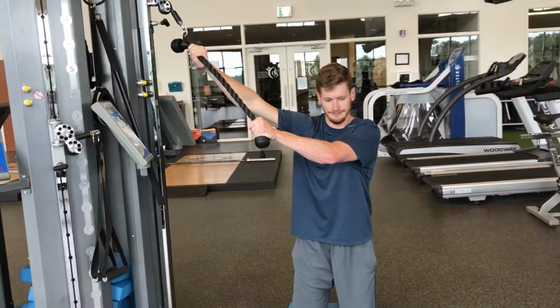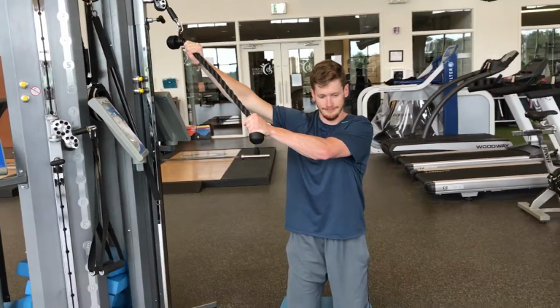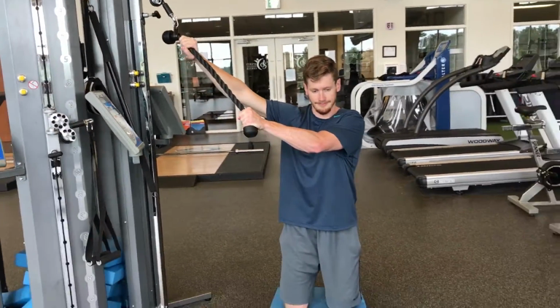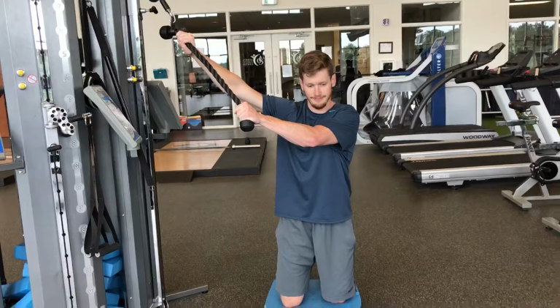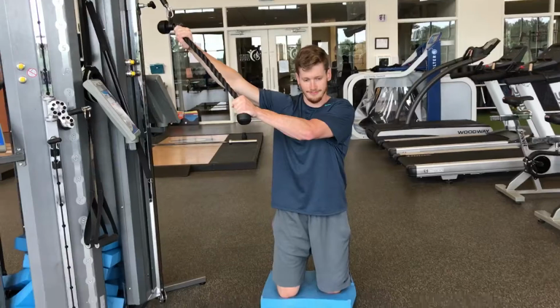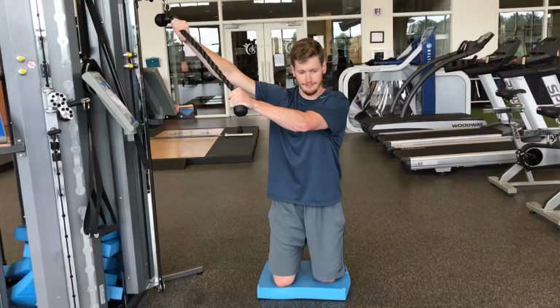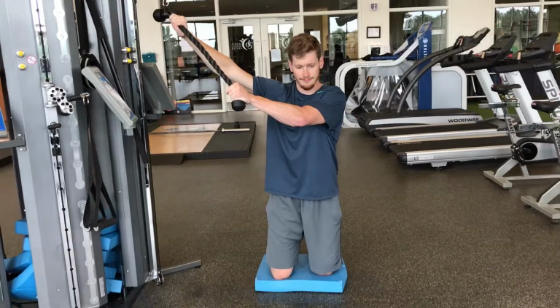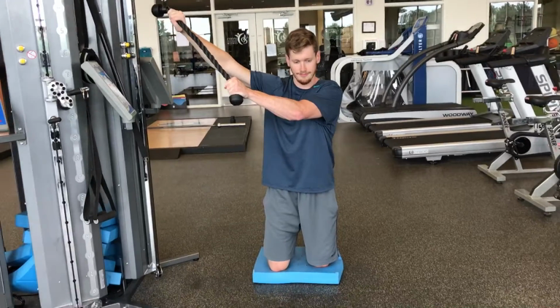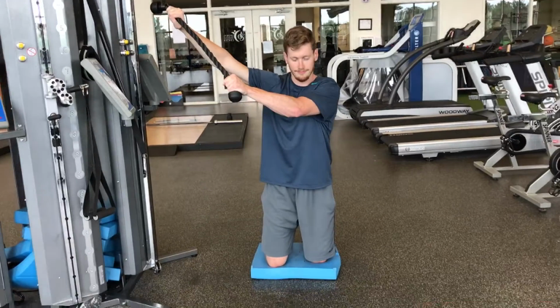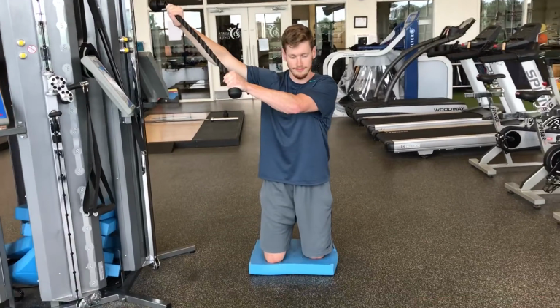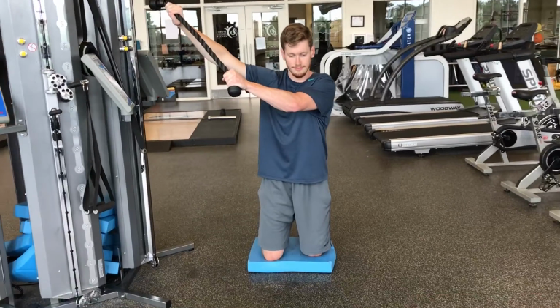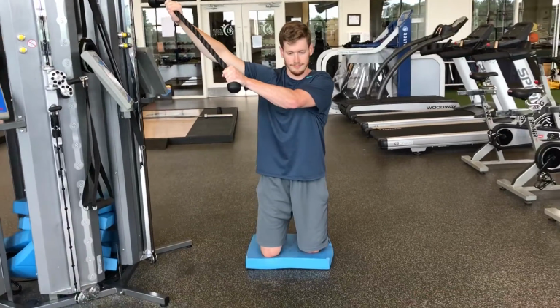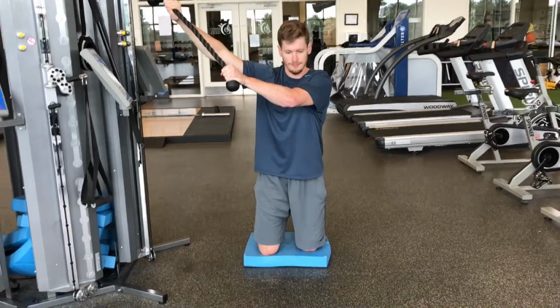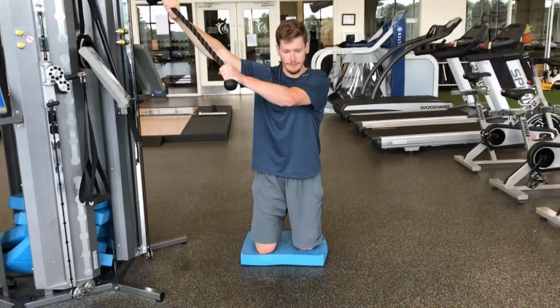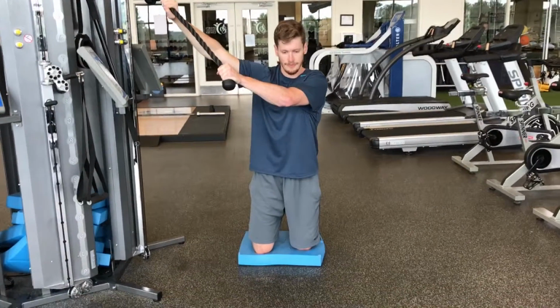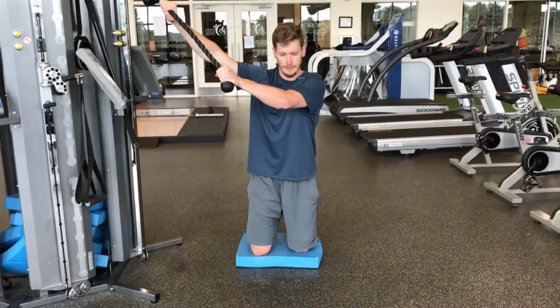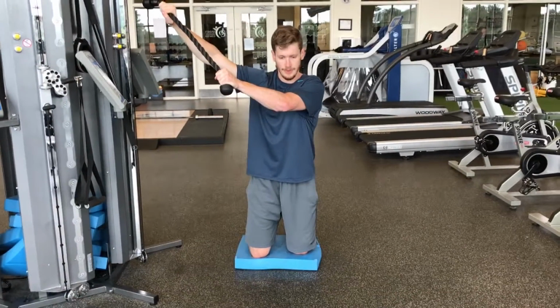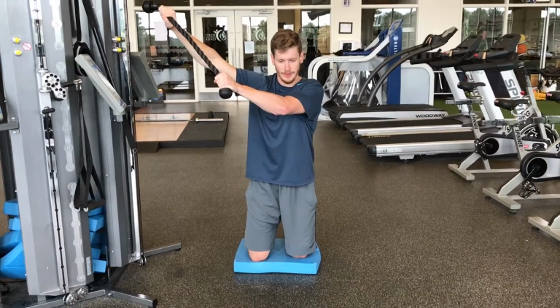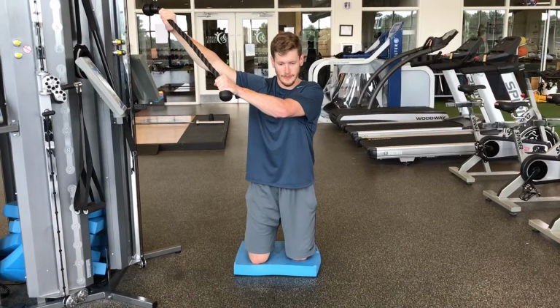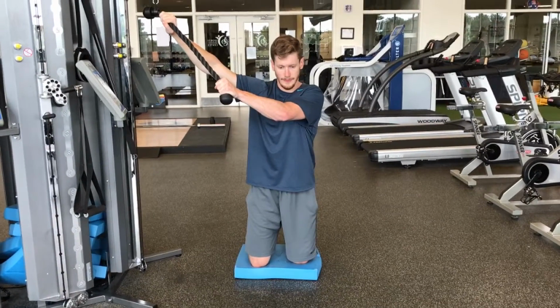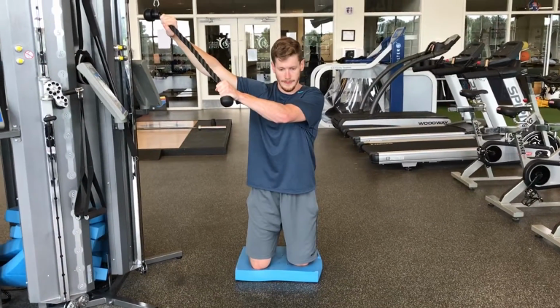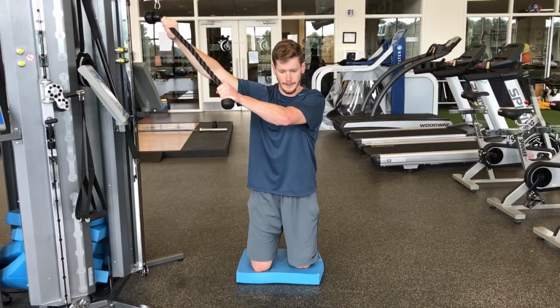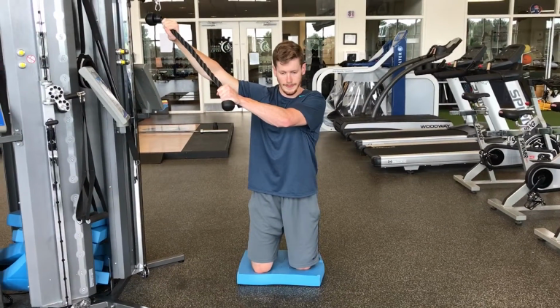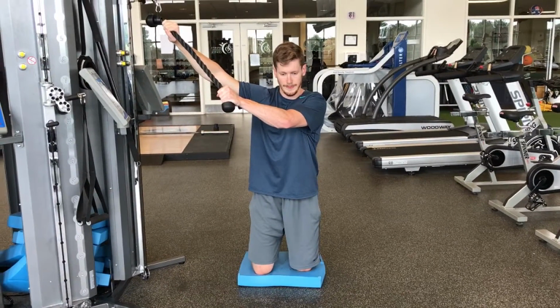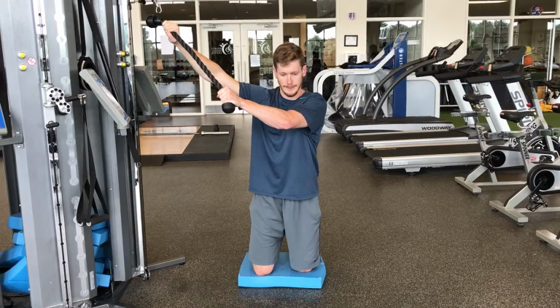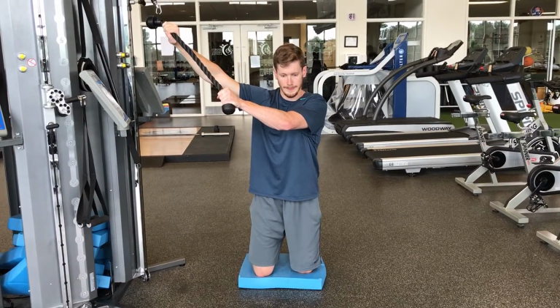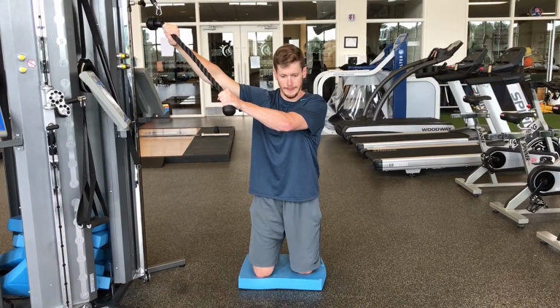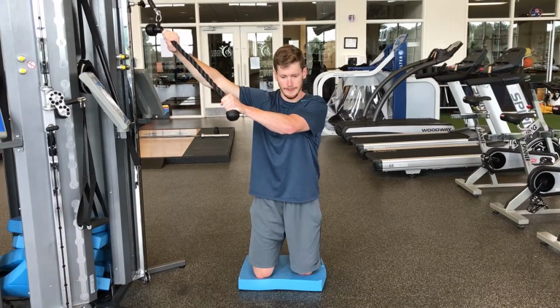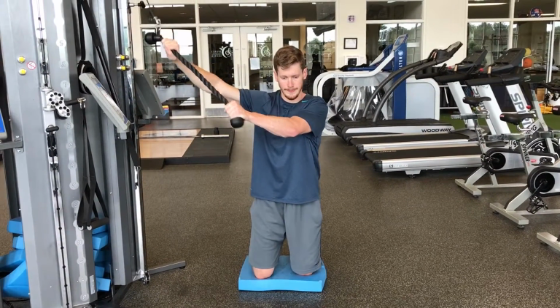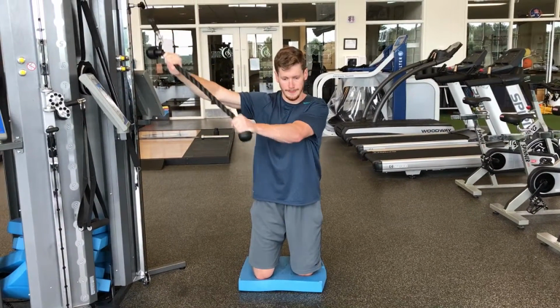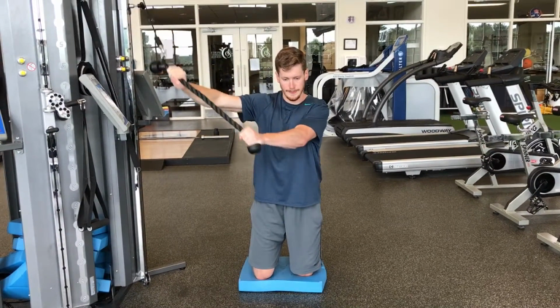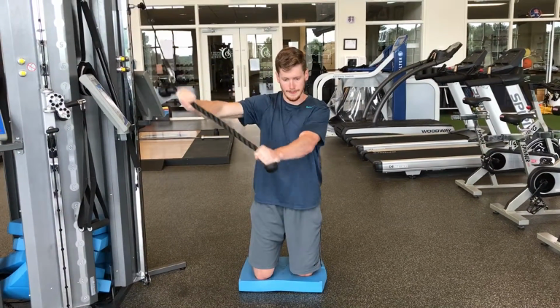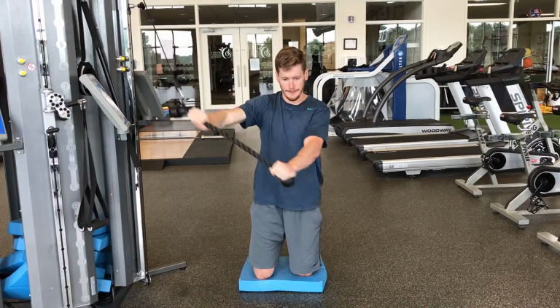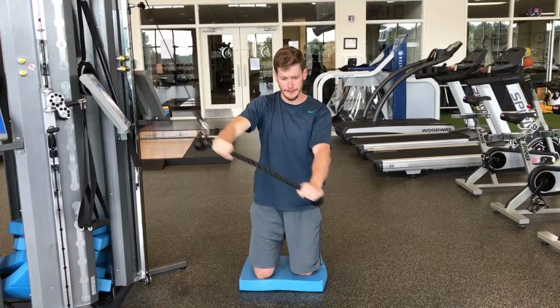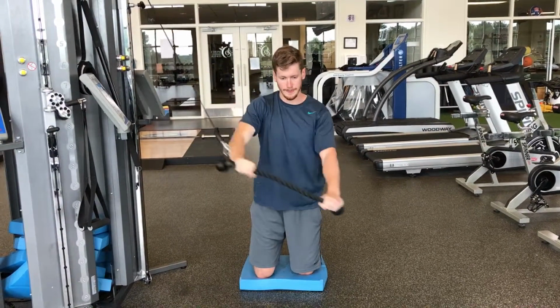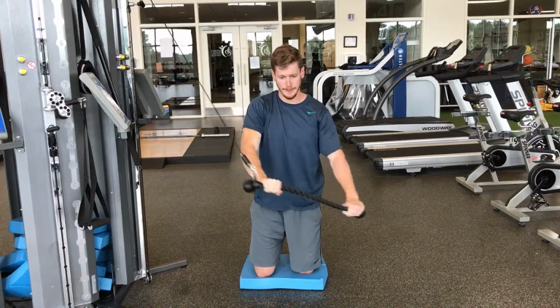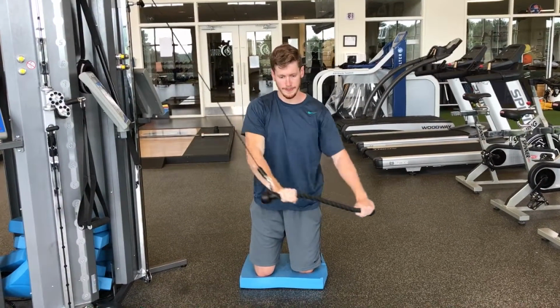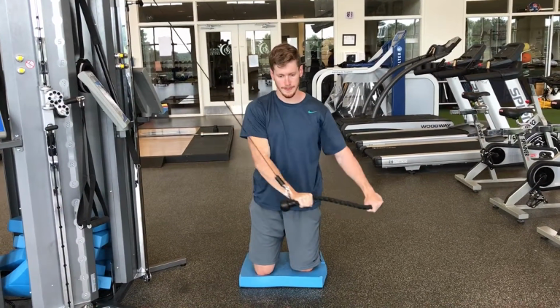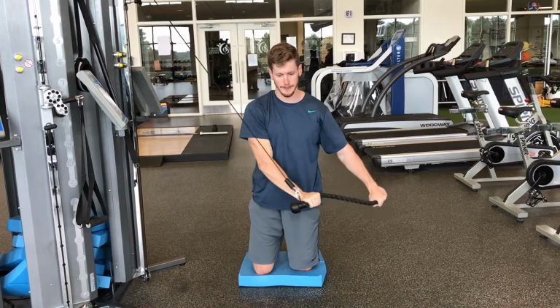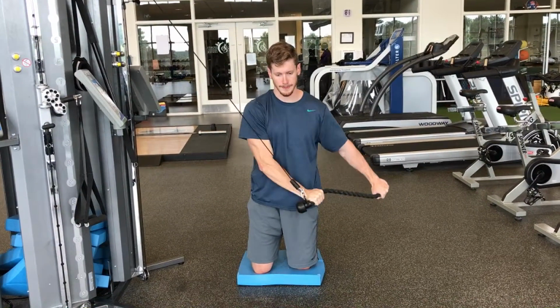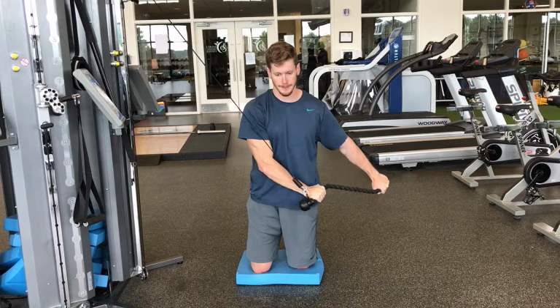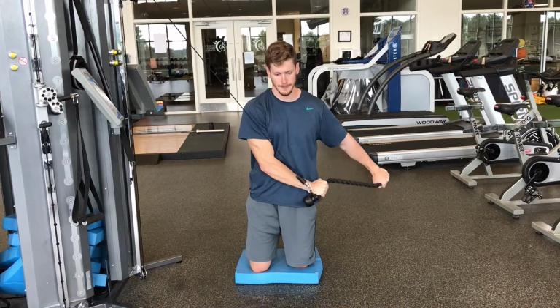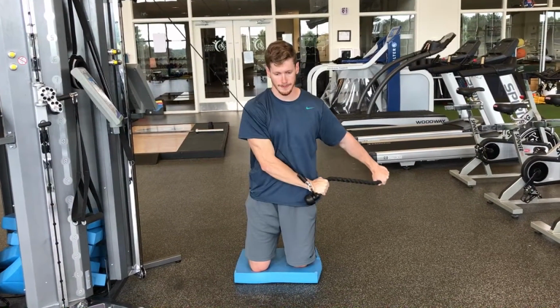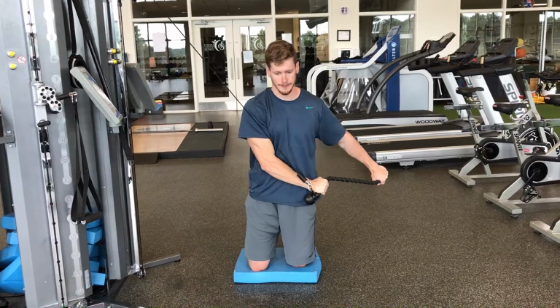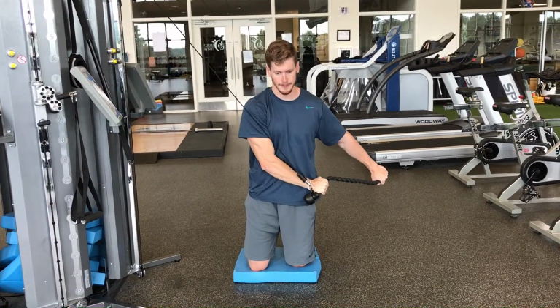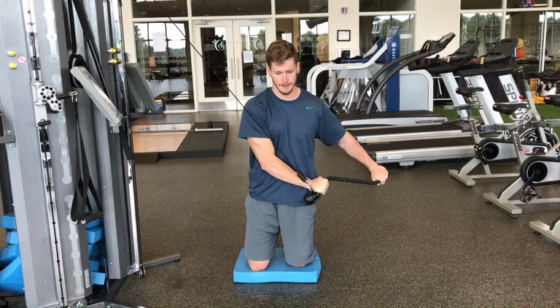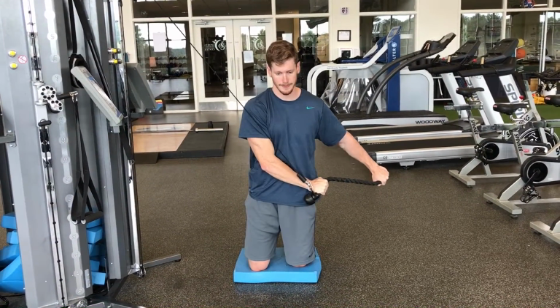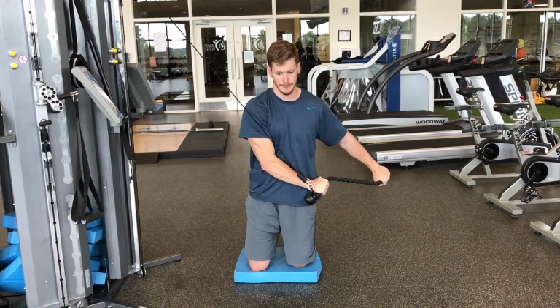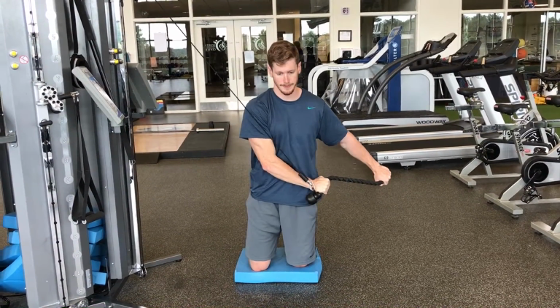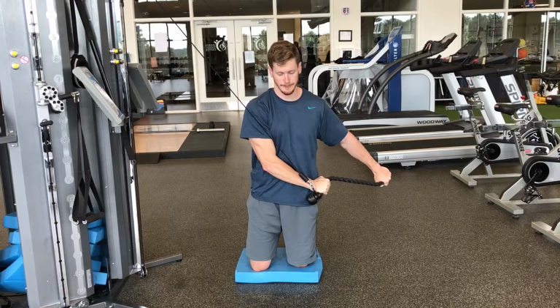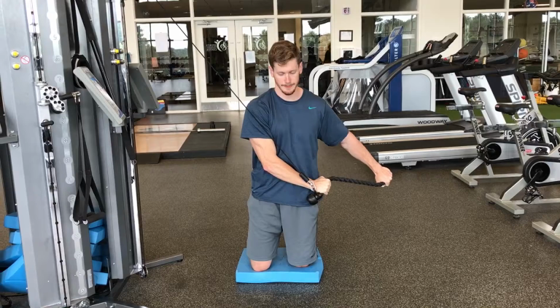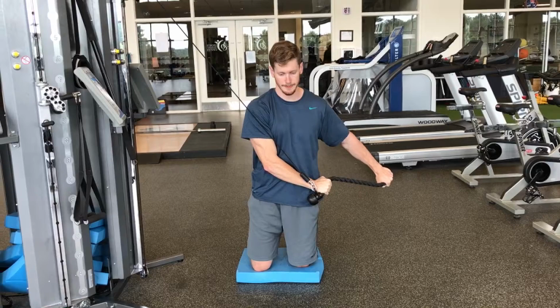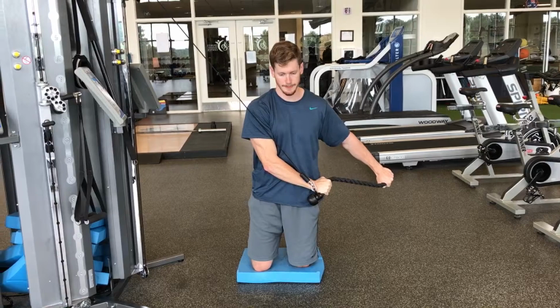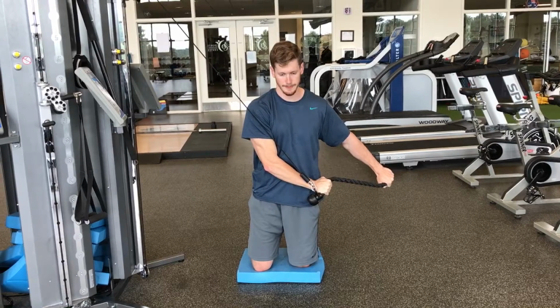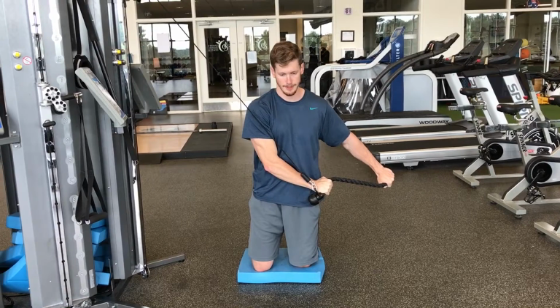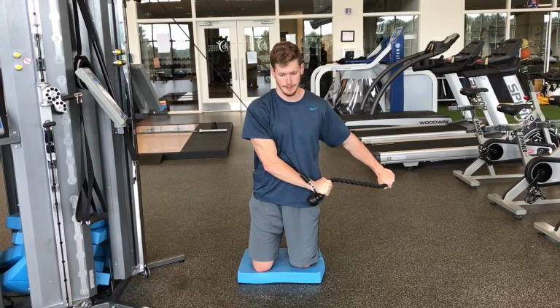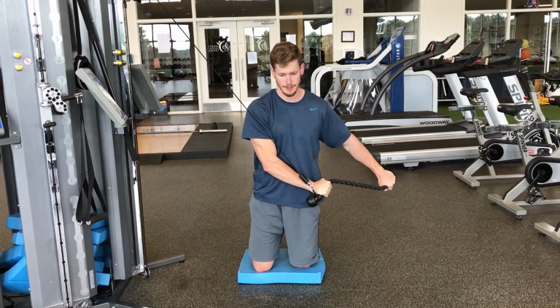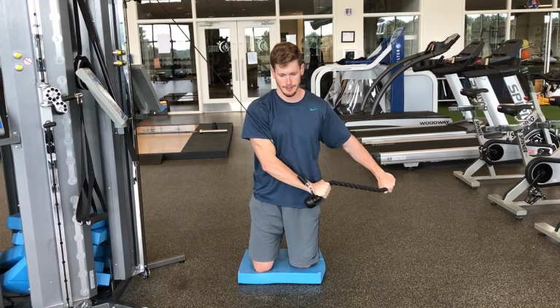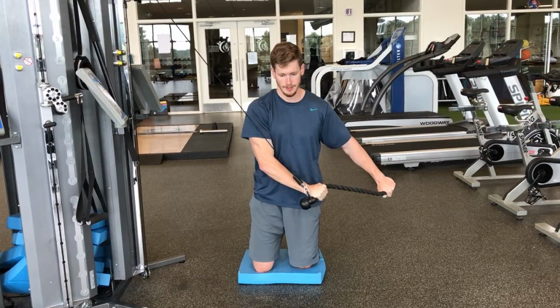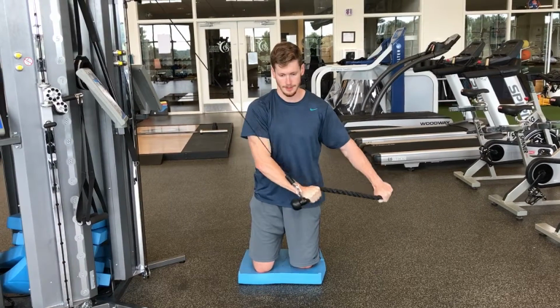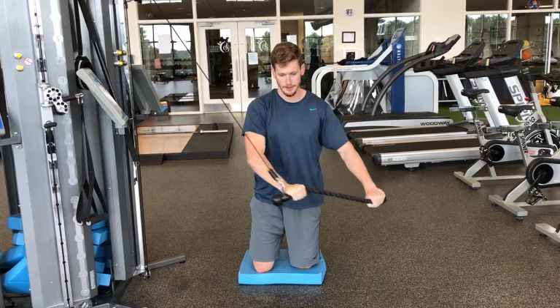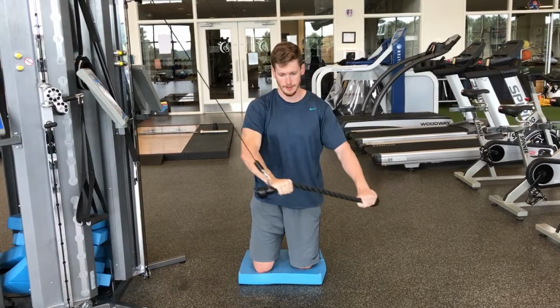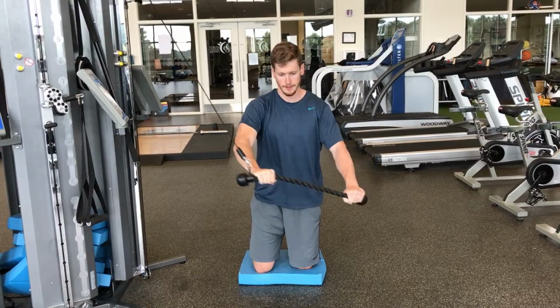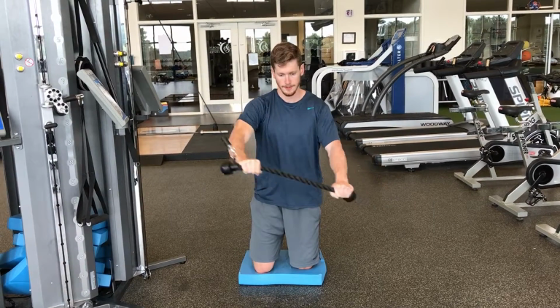From here you'll engage your core. You'll start high, pull down in a chopping motion to a low position, and slowly return to the top.